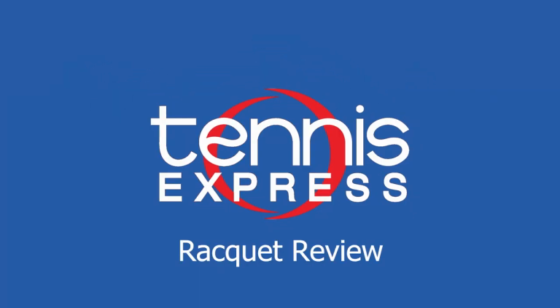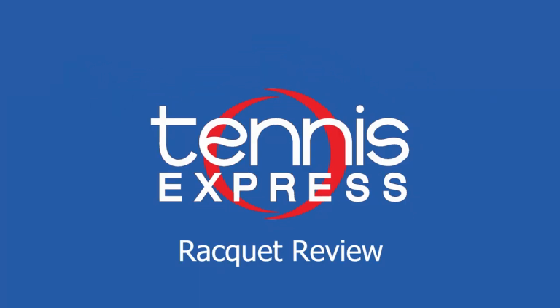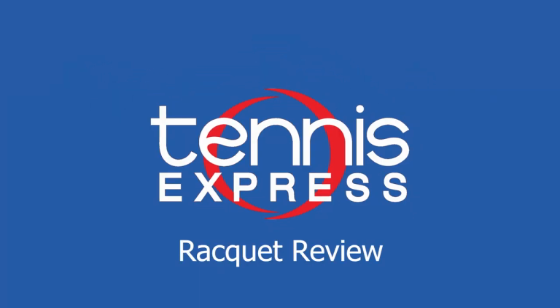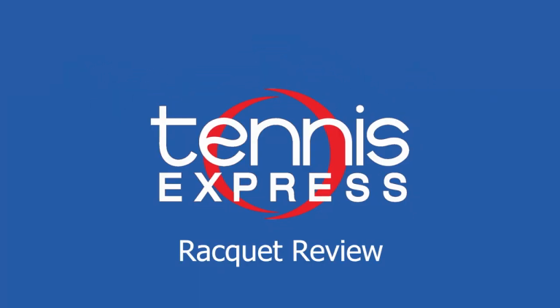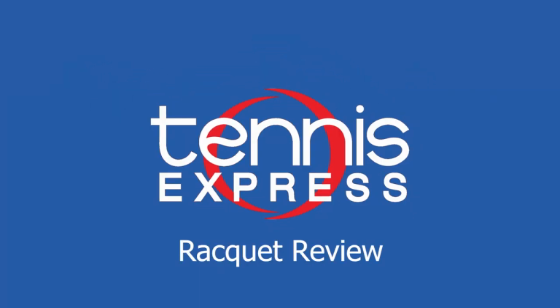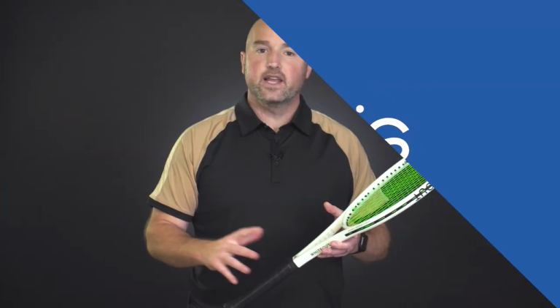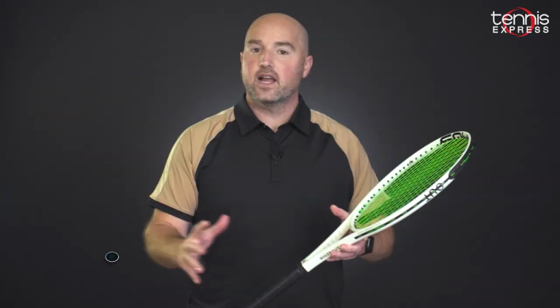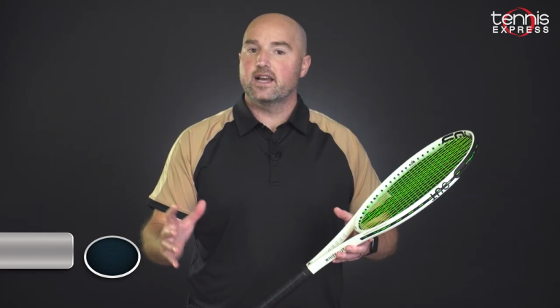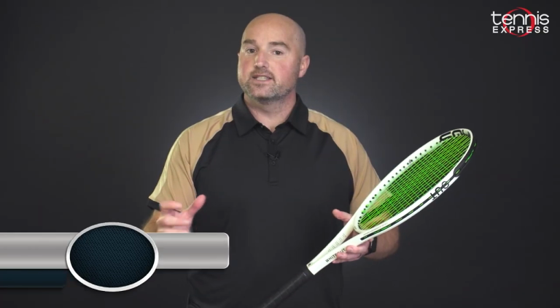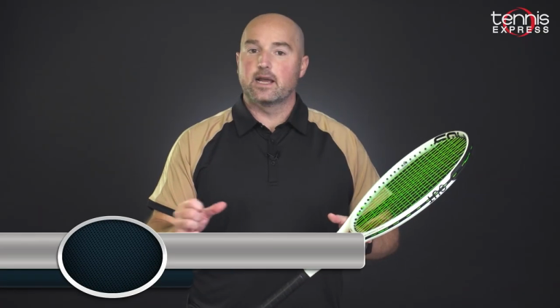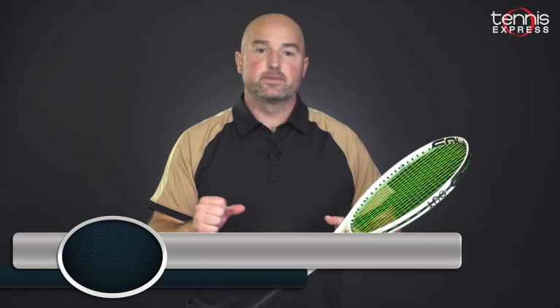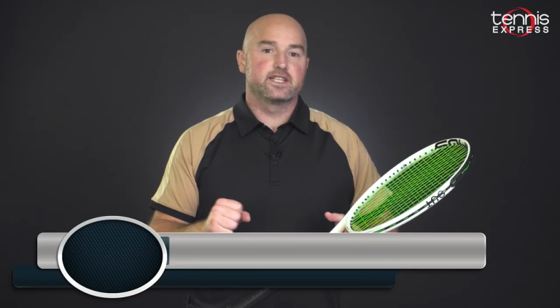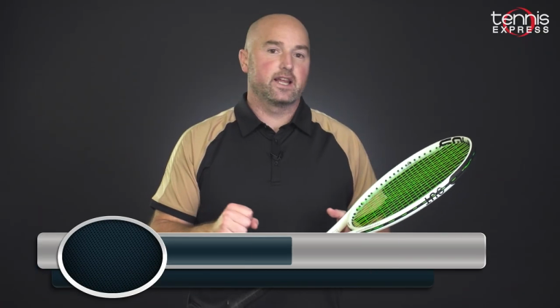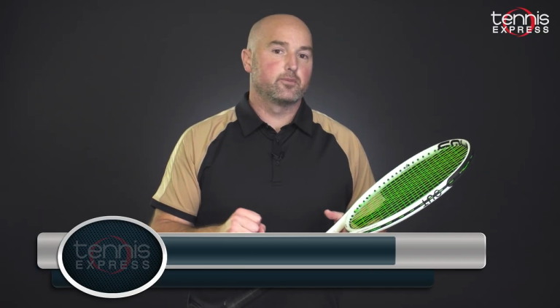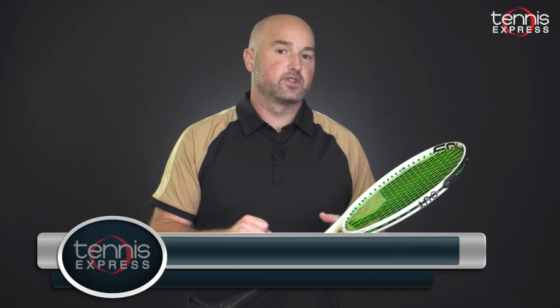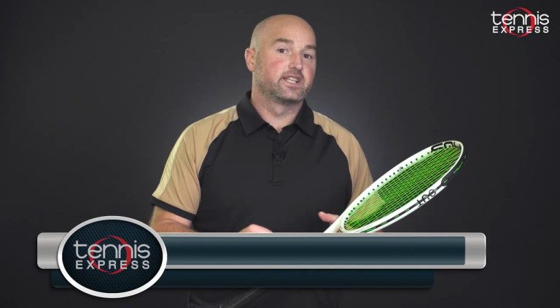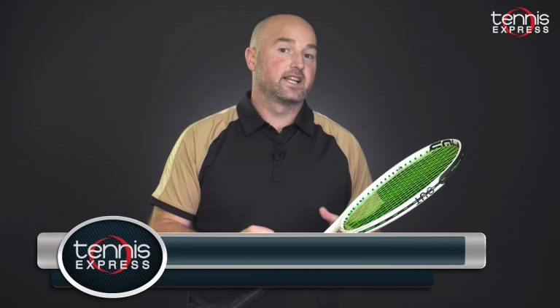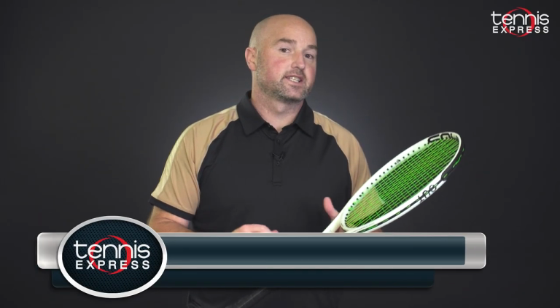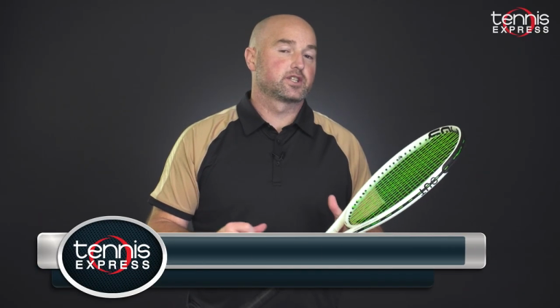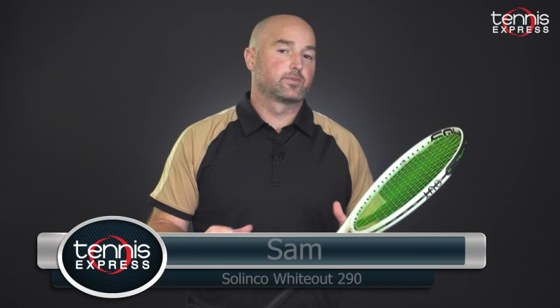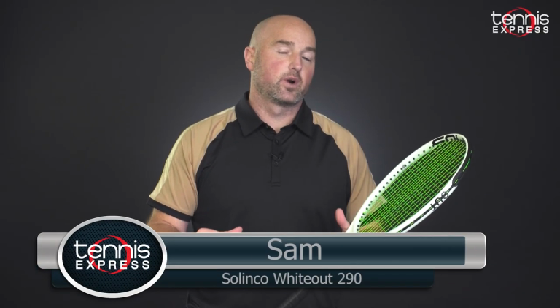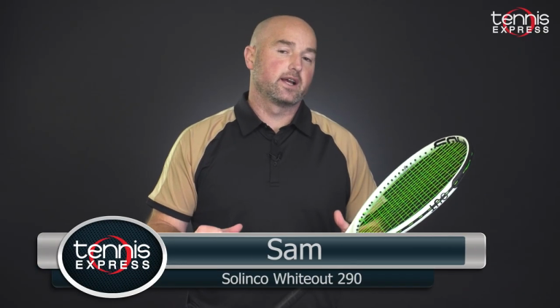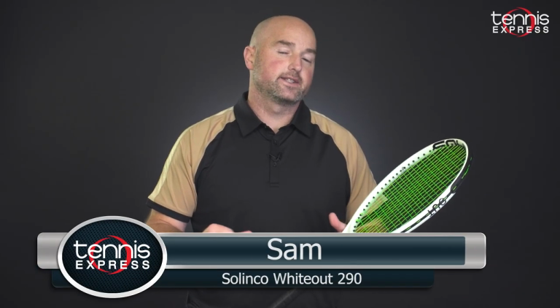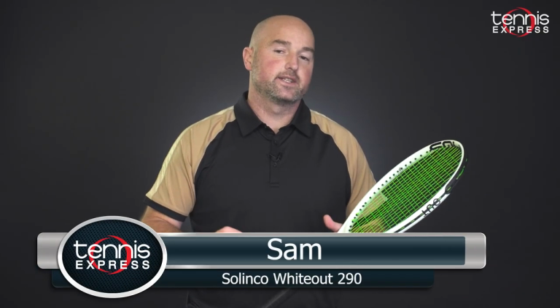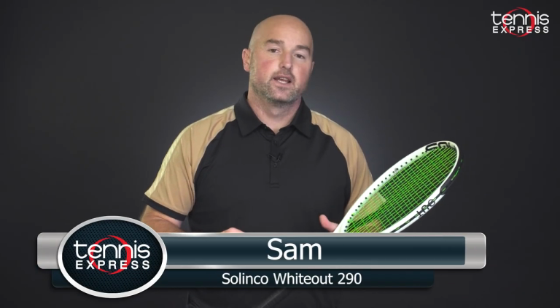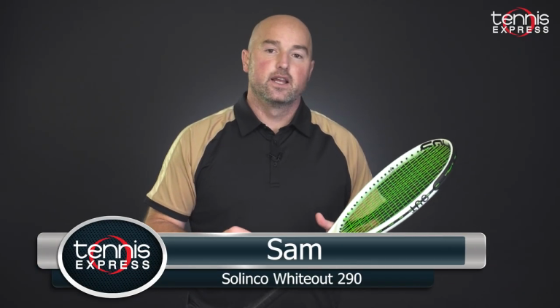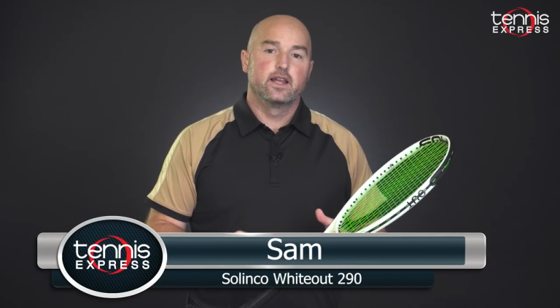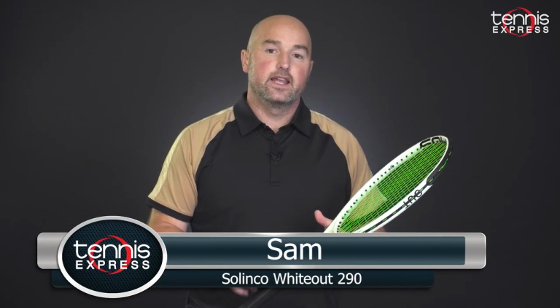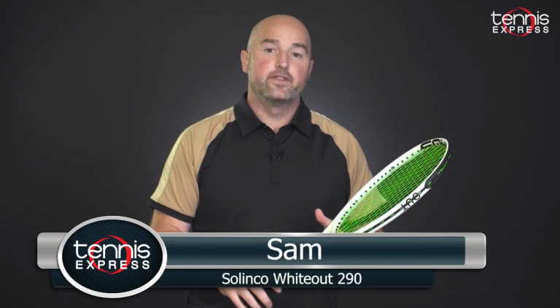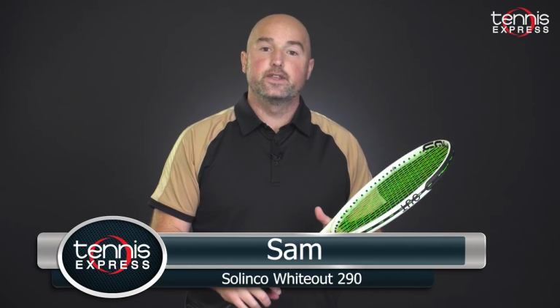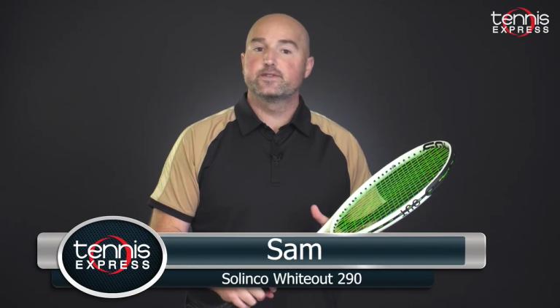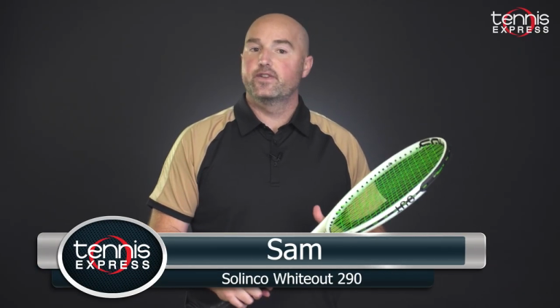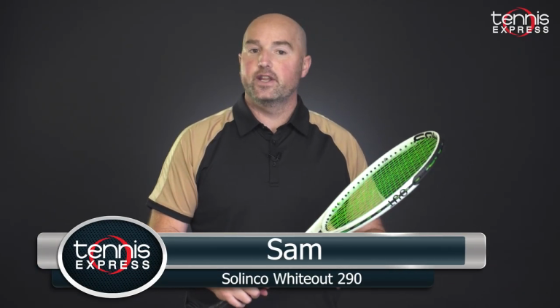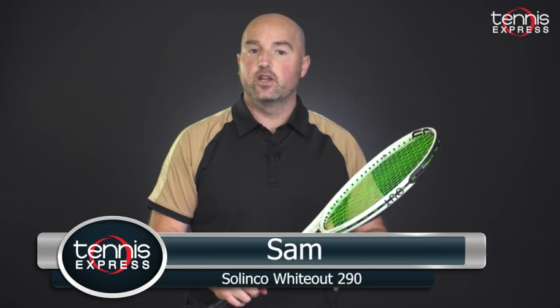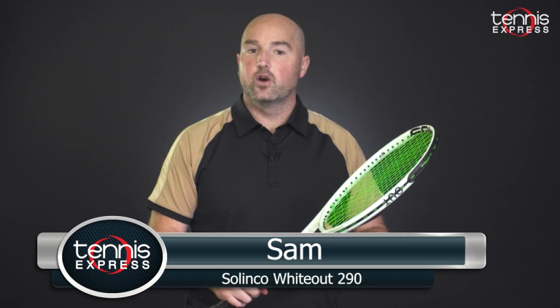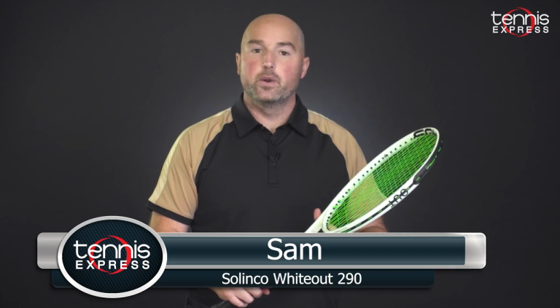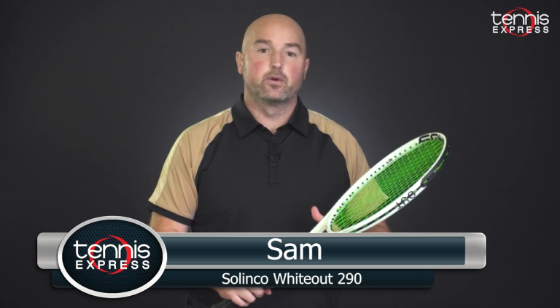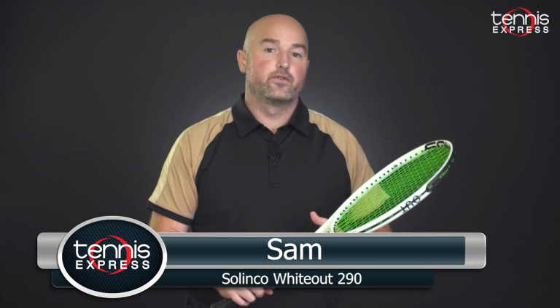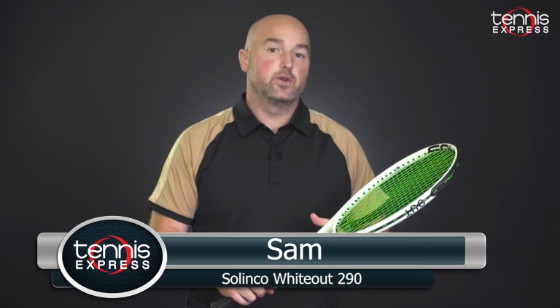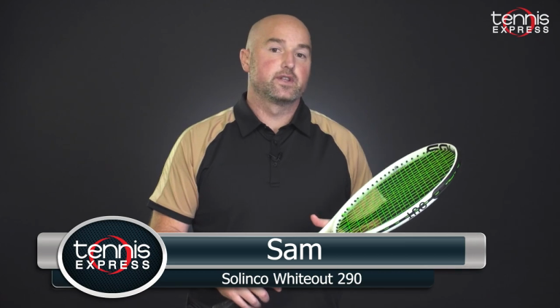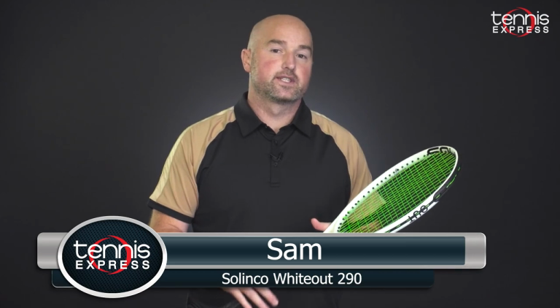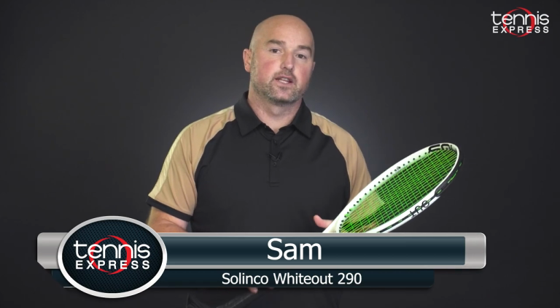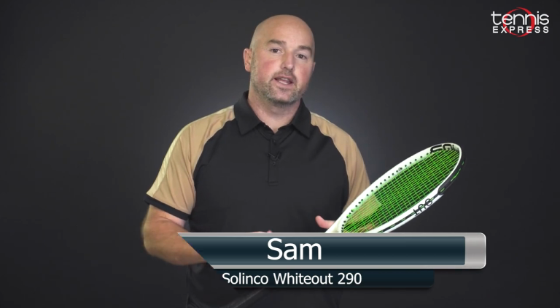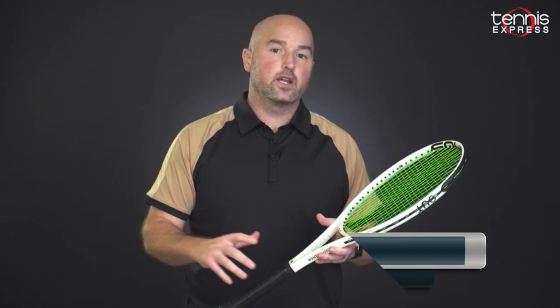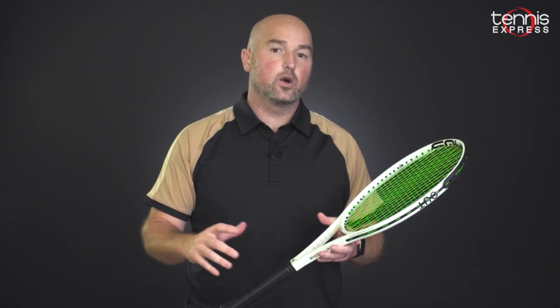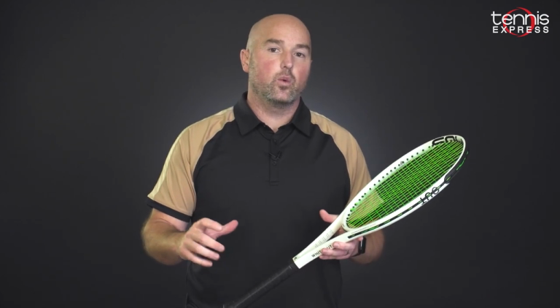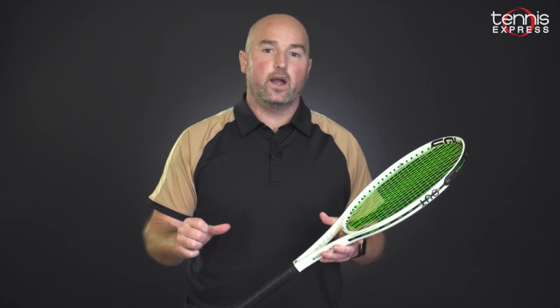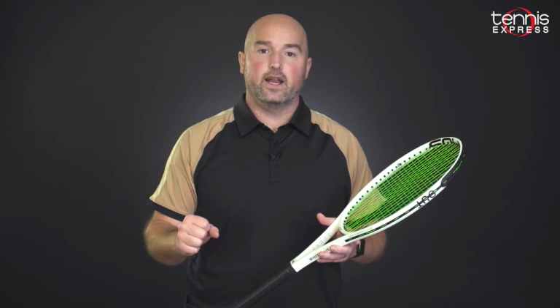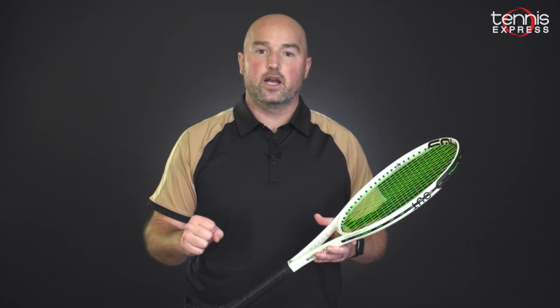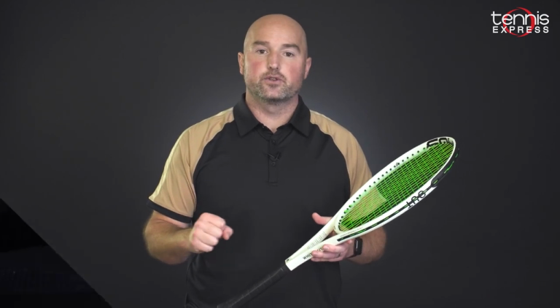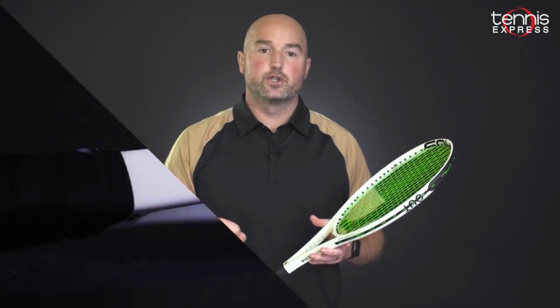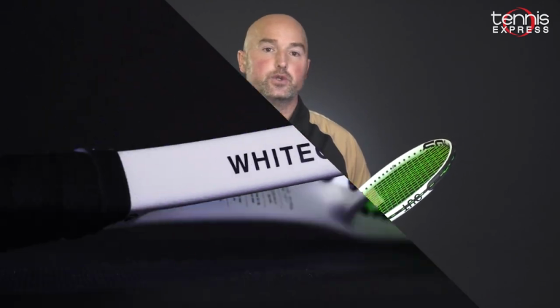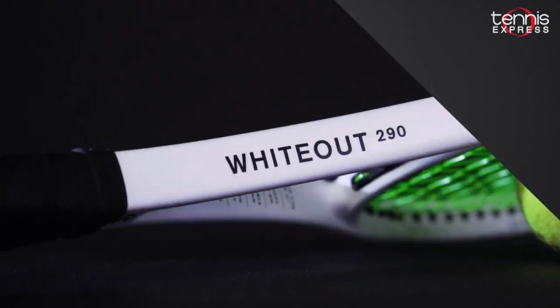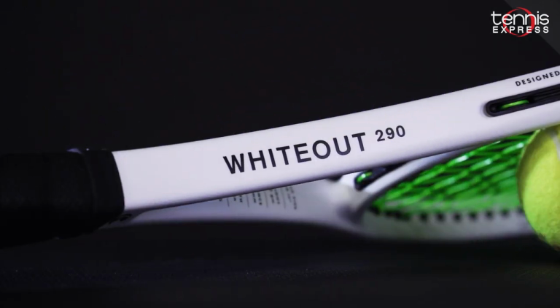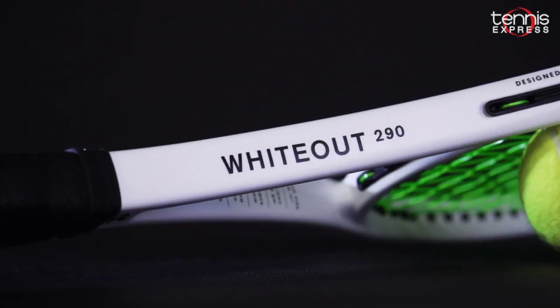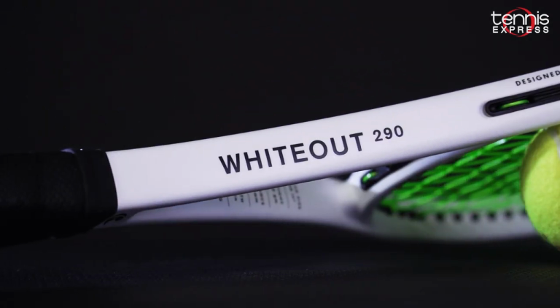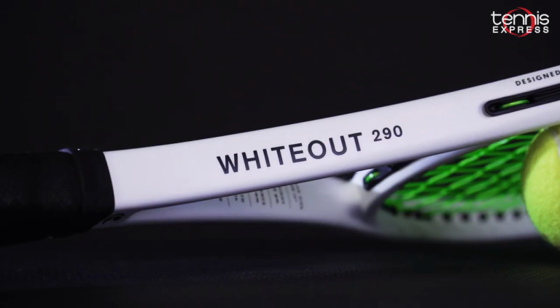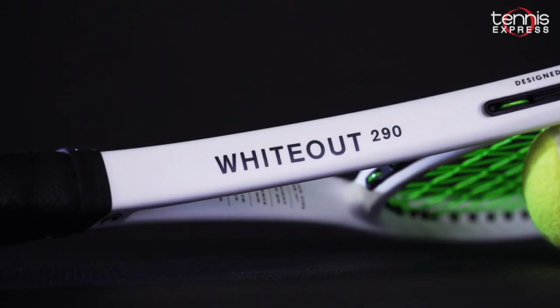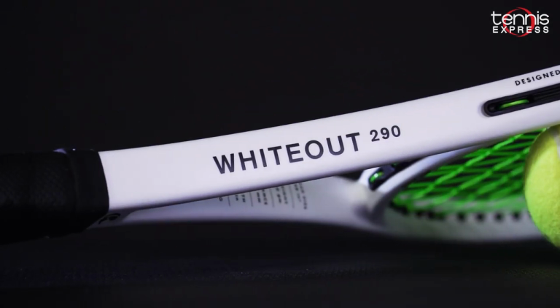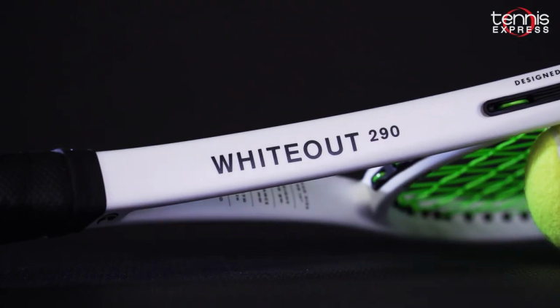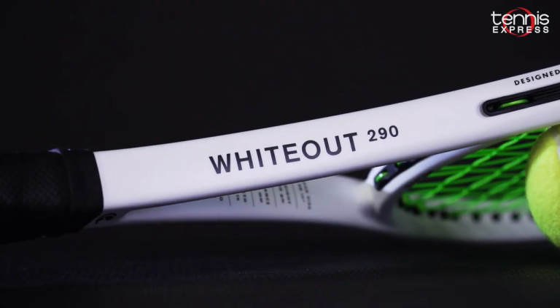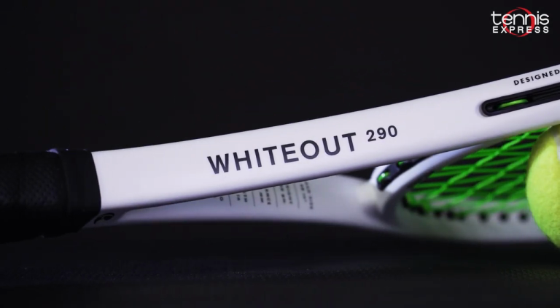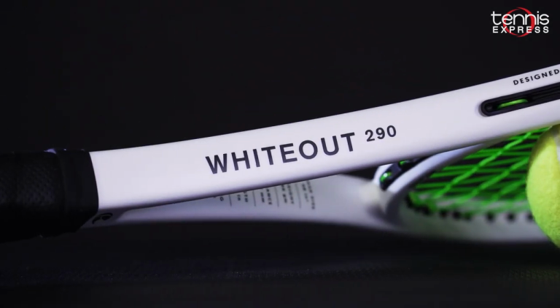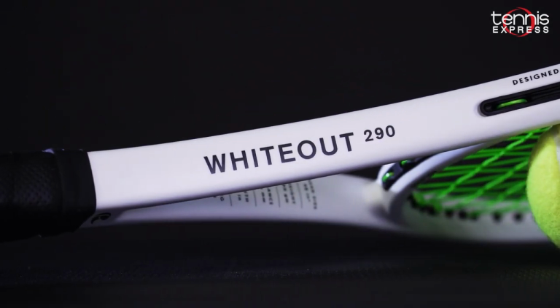Hey guys, I'm Sam with Tennis Express. In this video we review the Selenco Wideout 290 Tennis Racket.